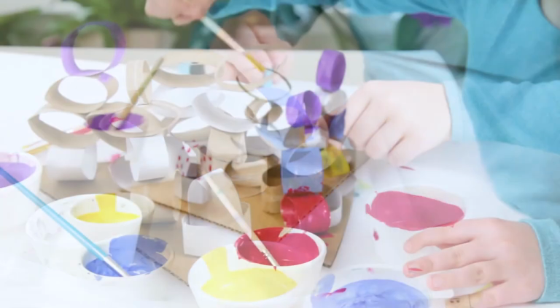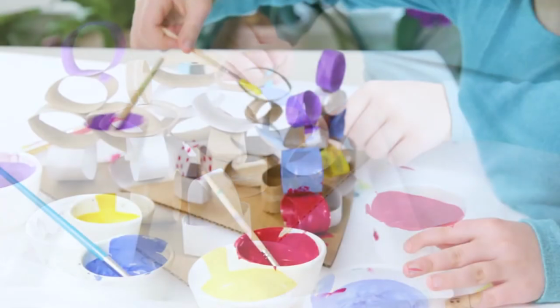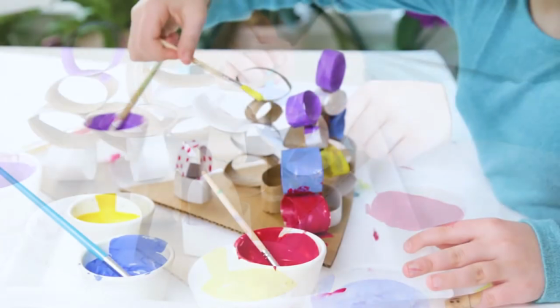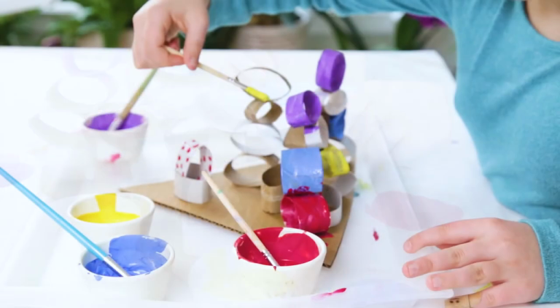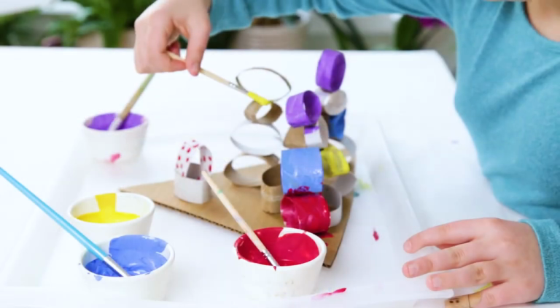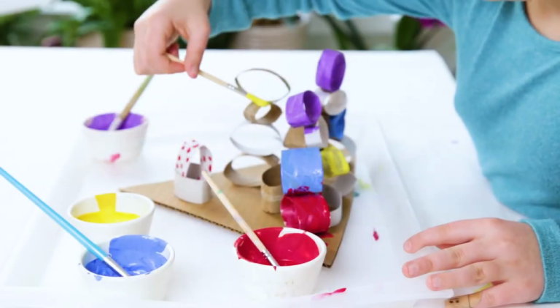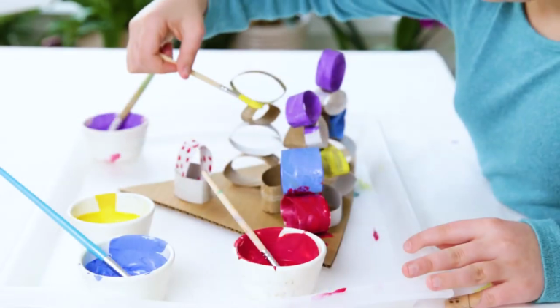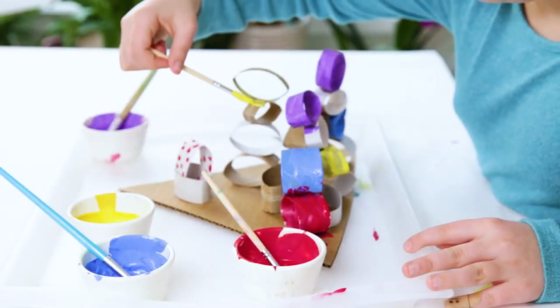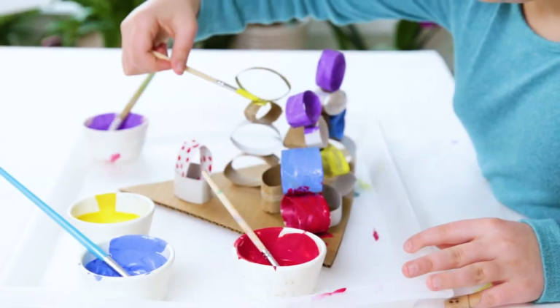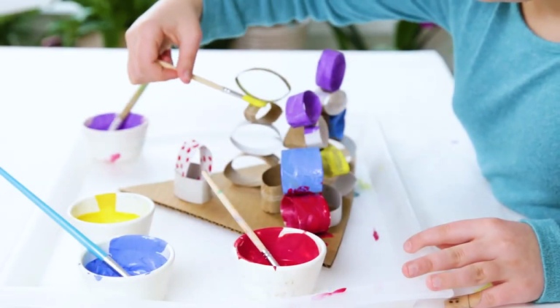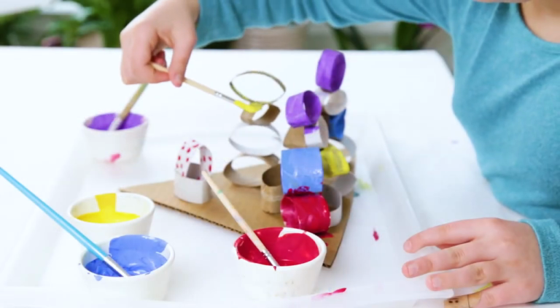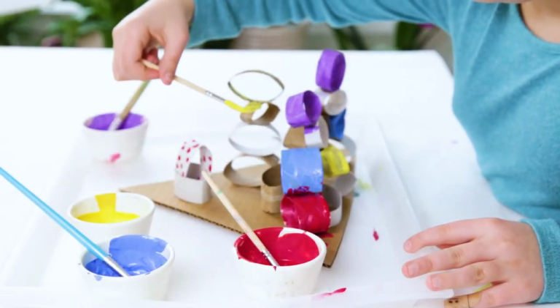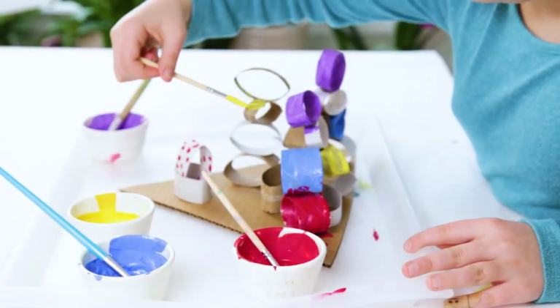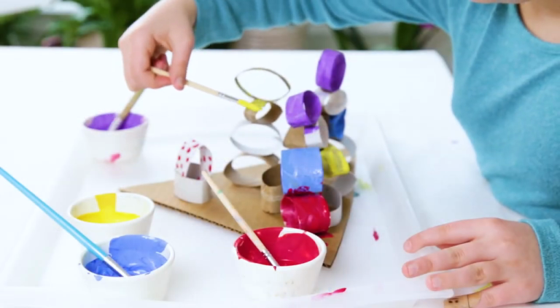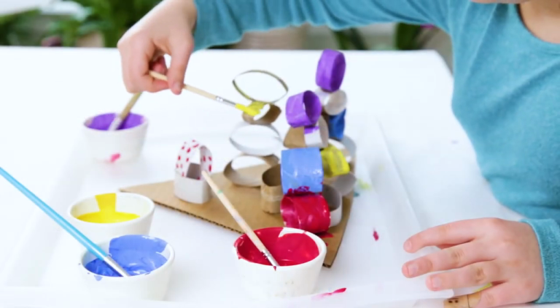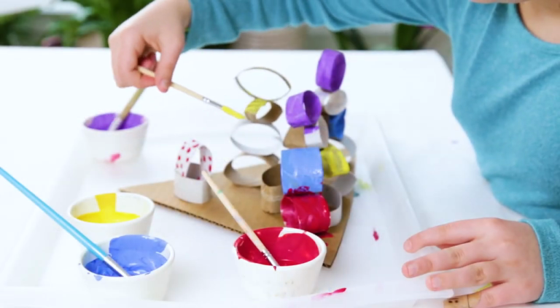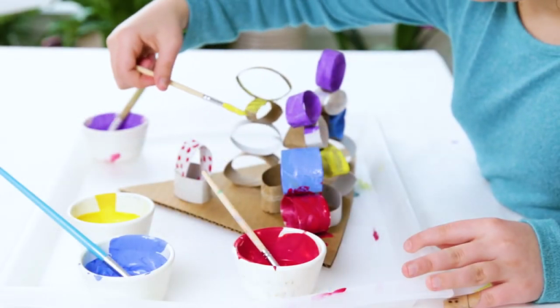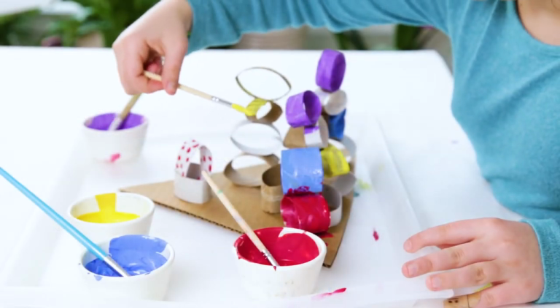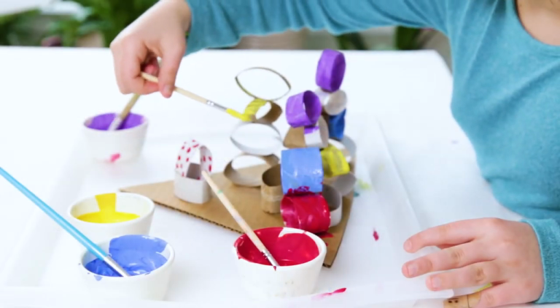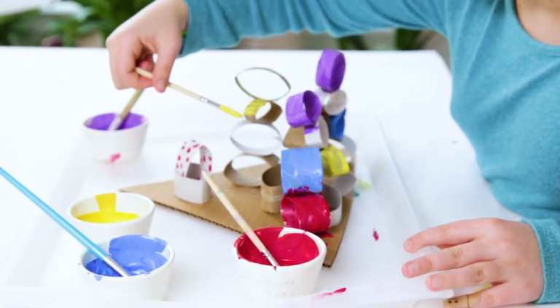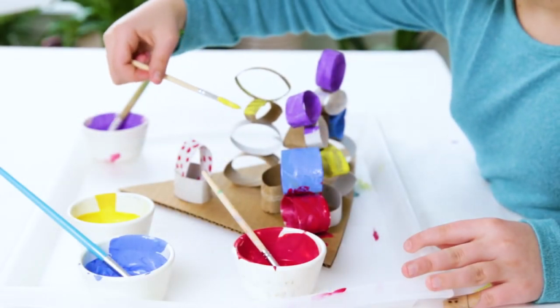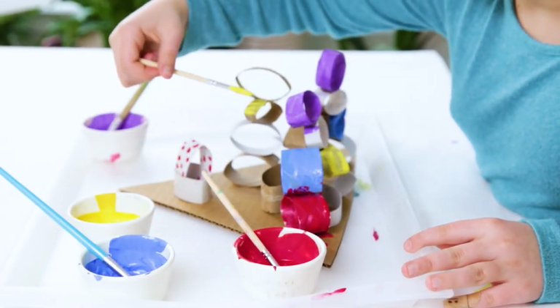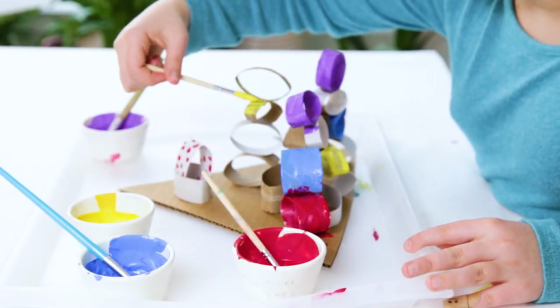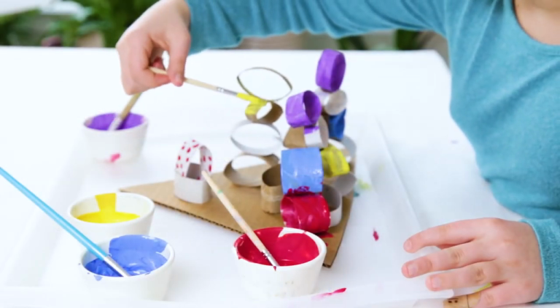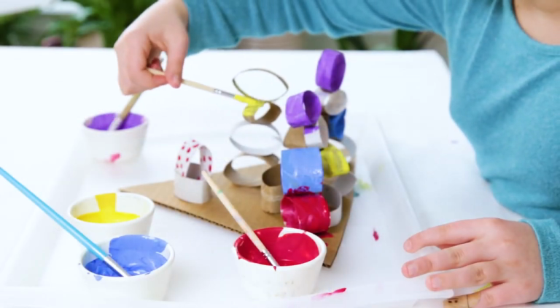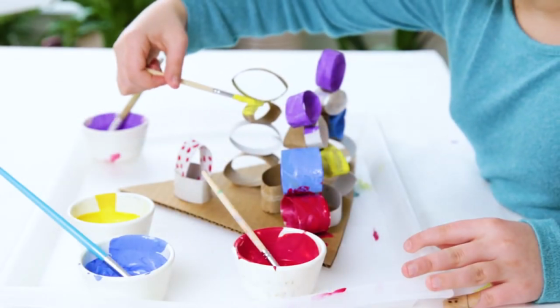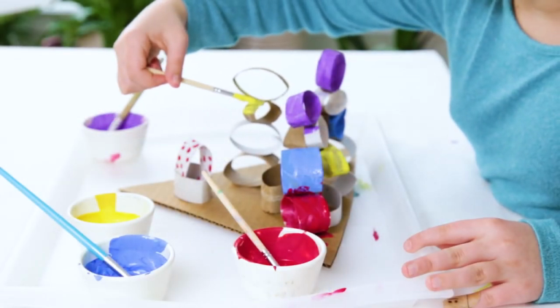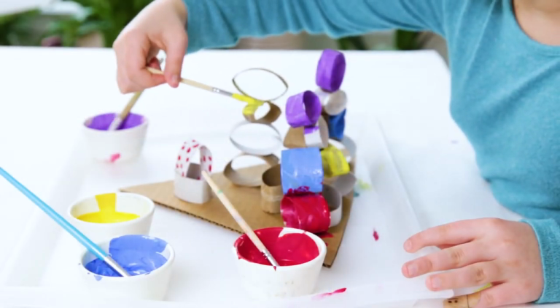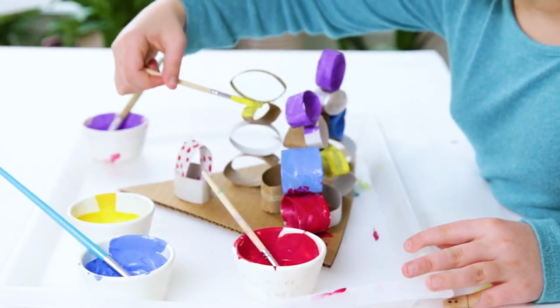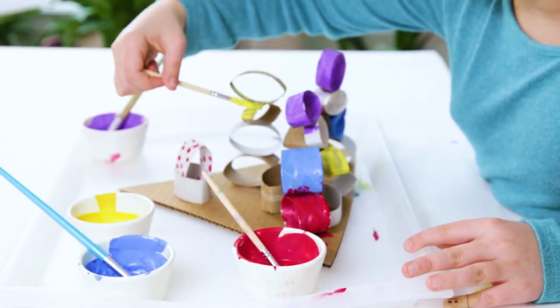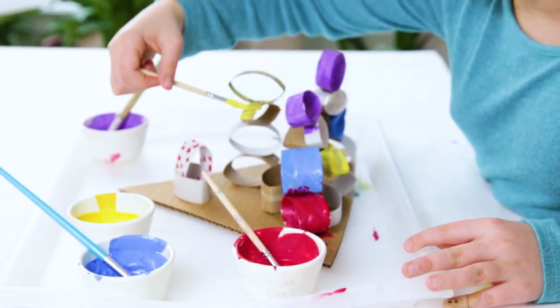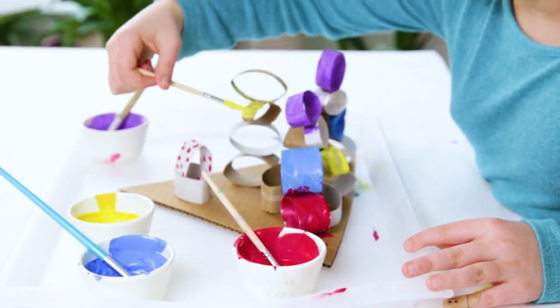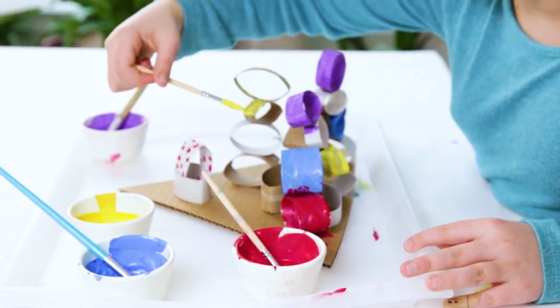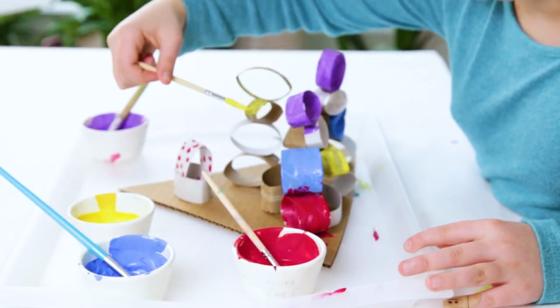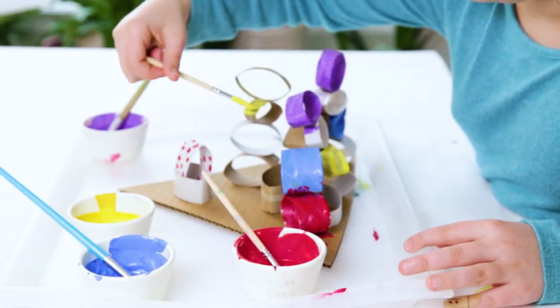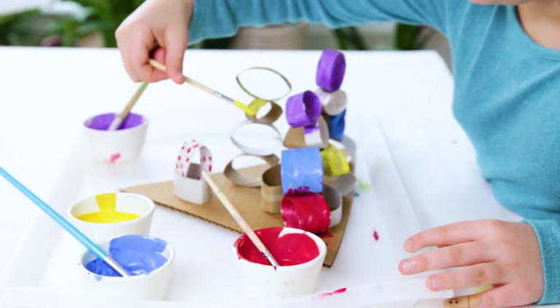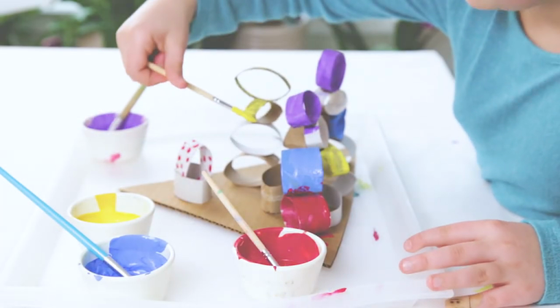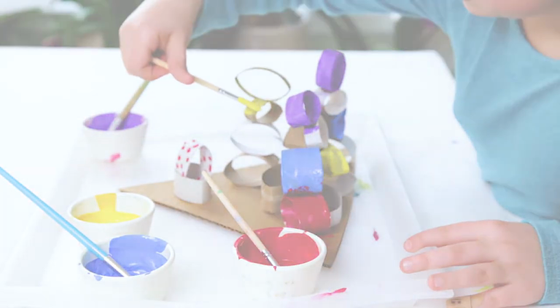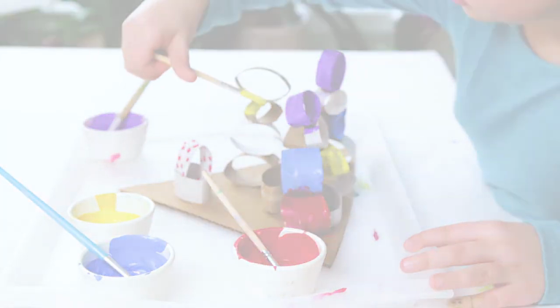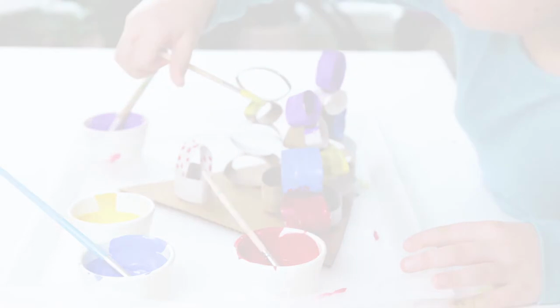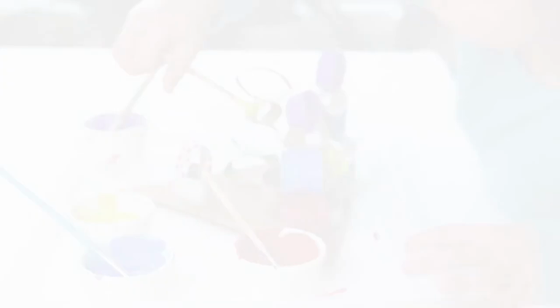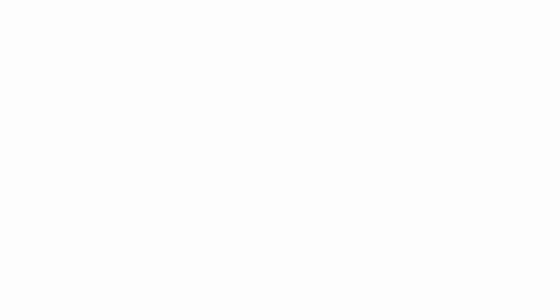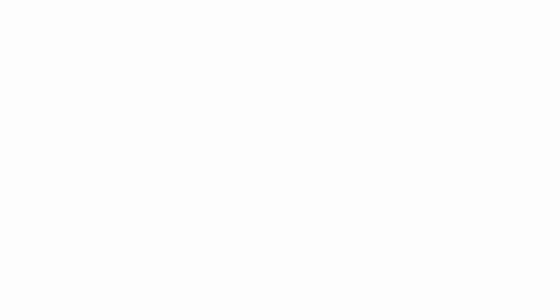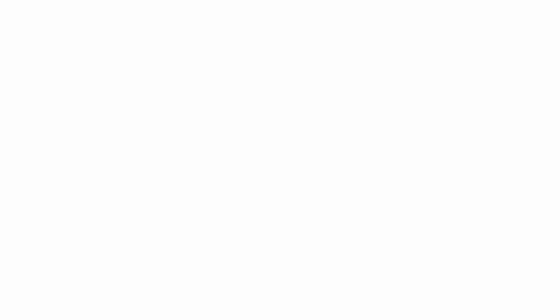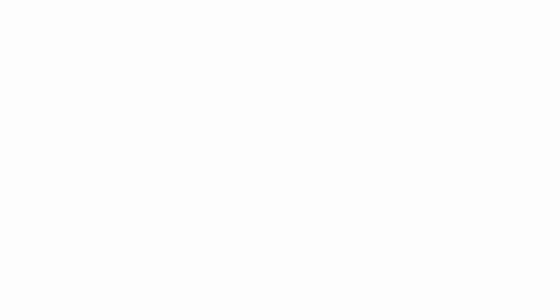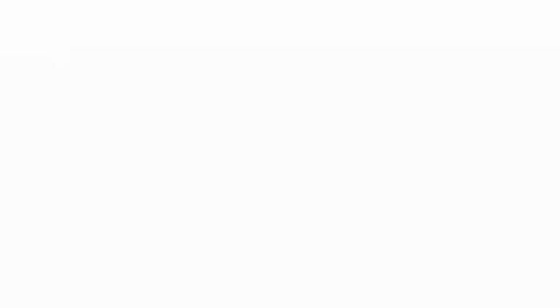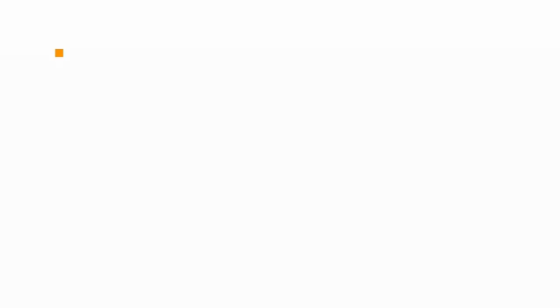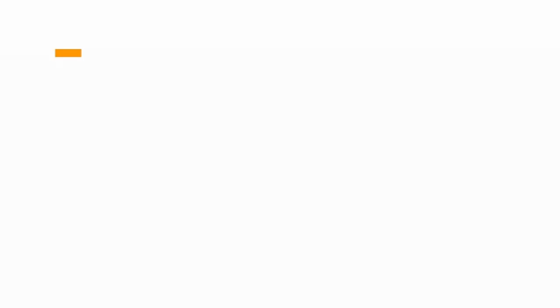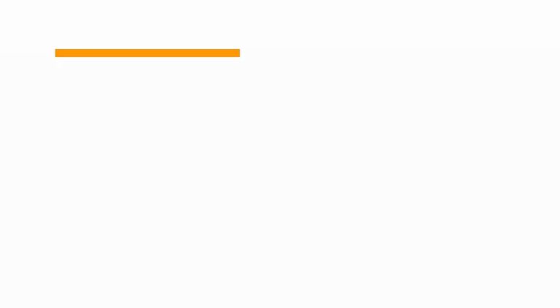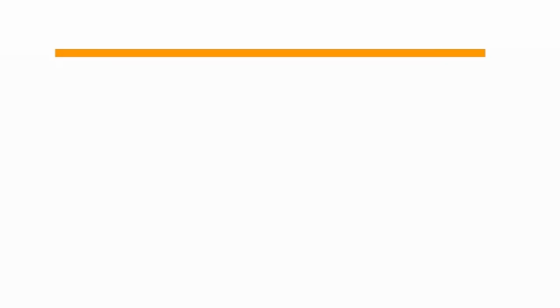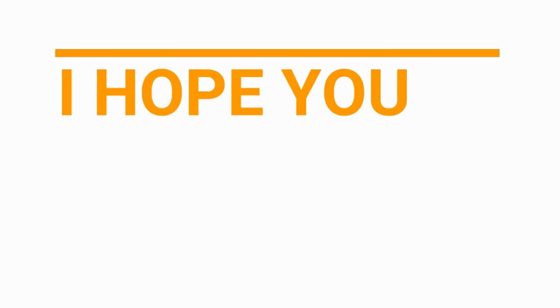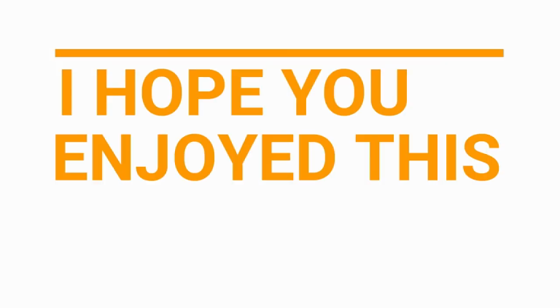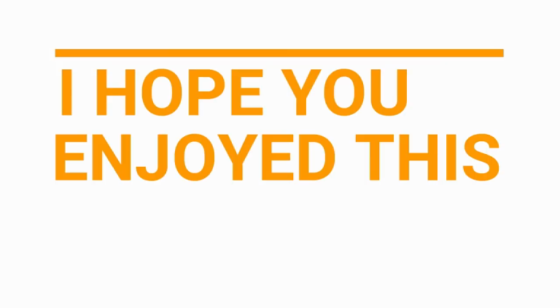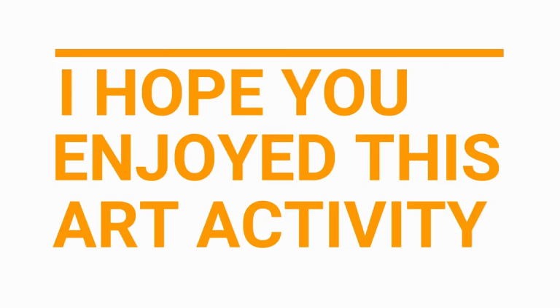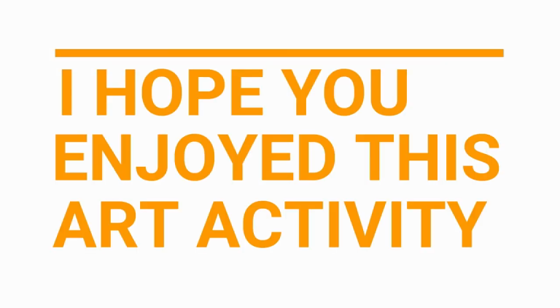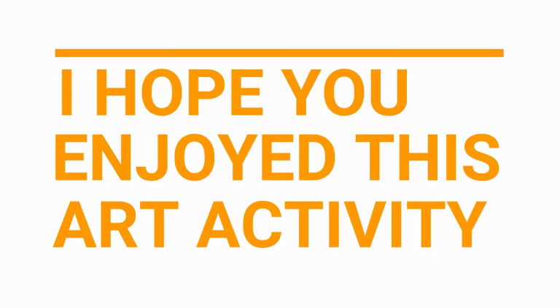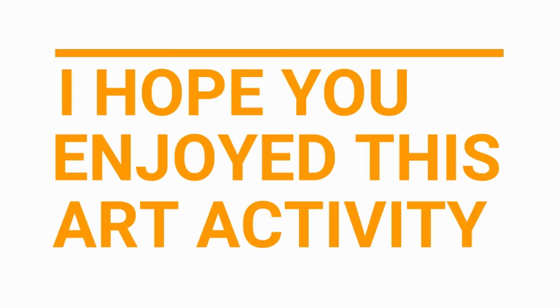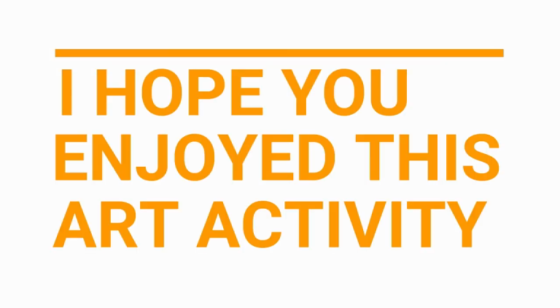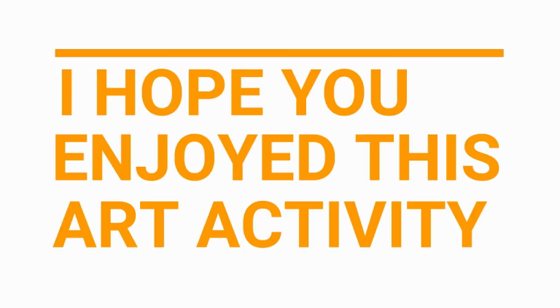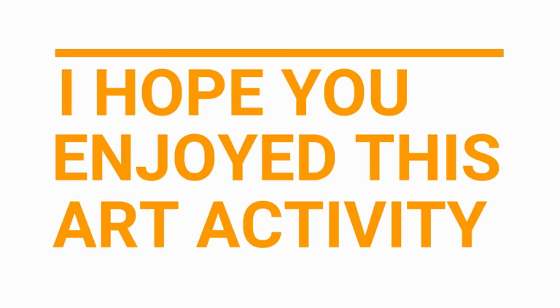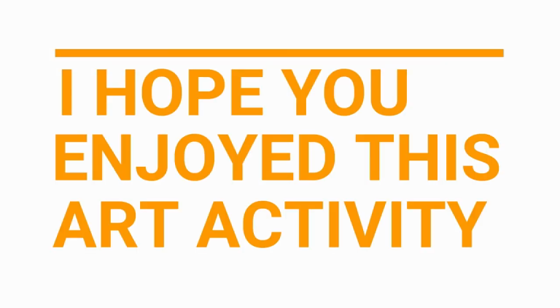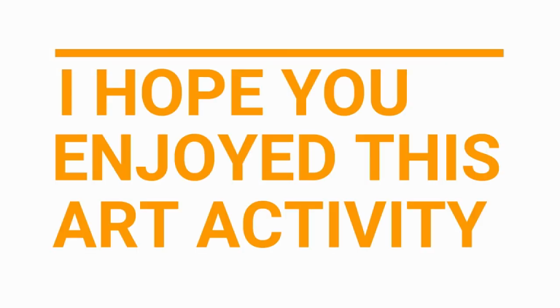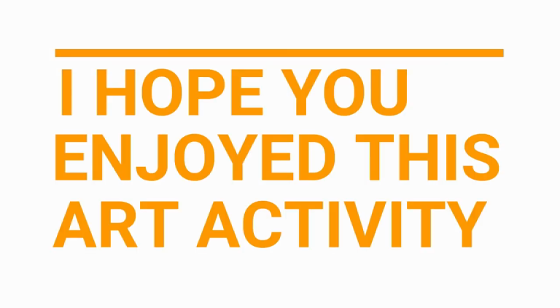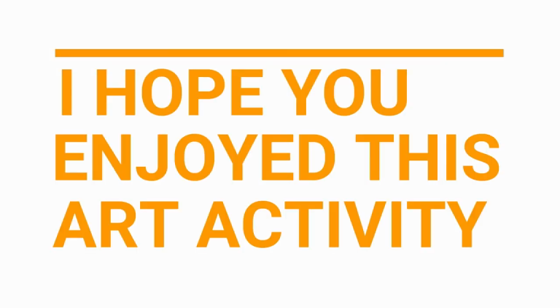To be continued... I hope you enjoy this art activity!